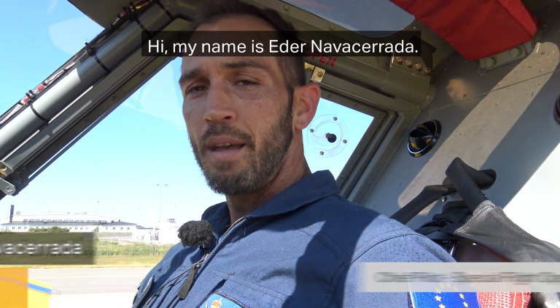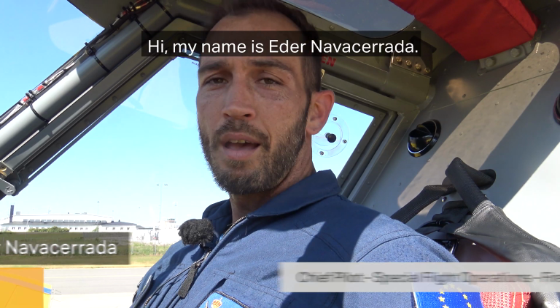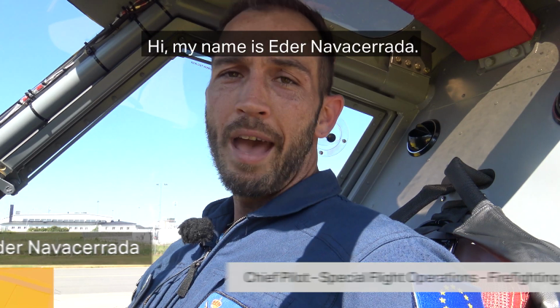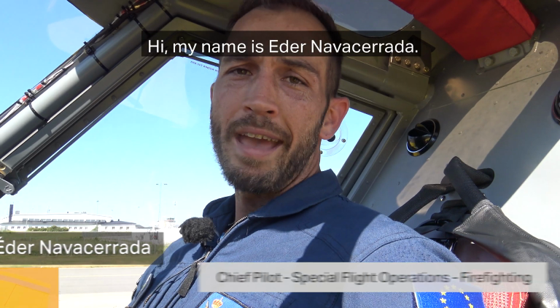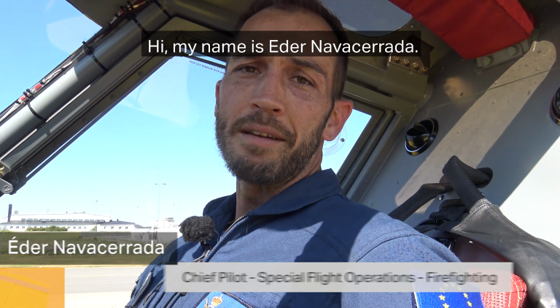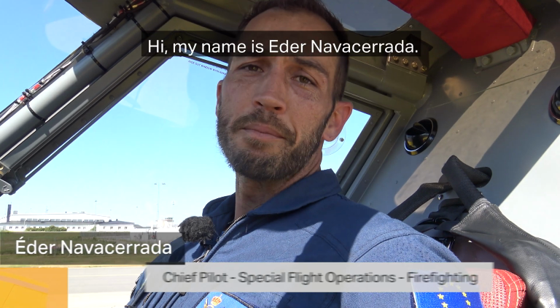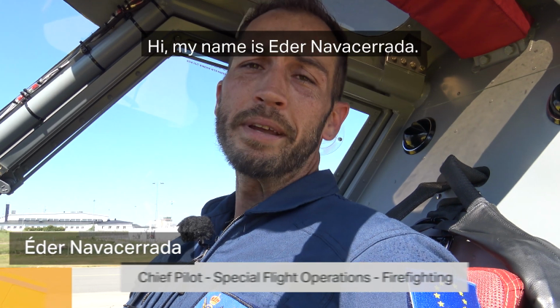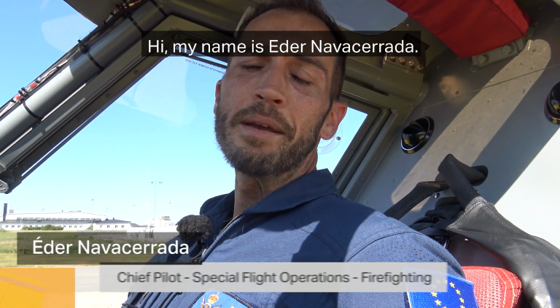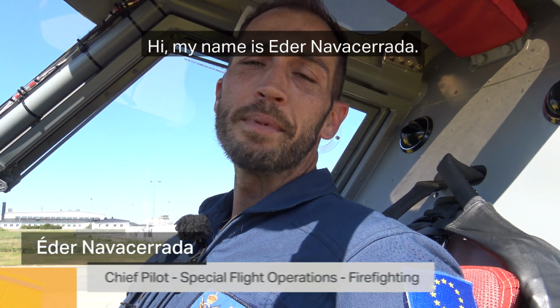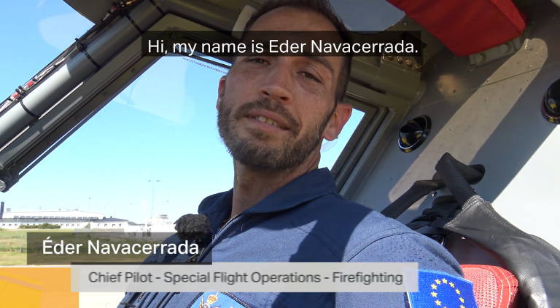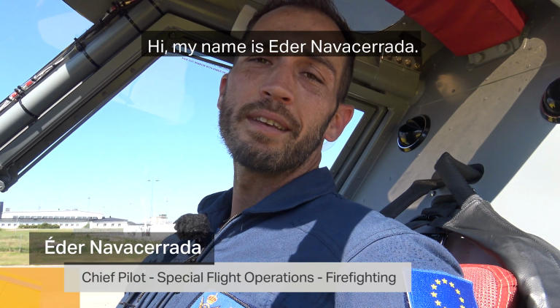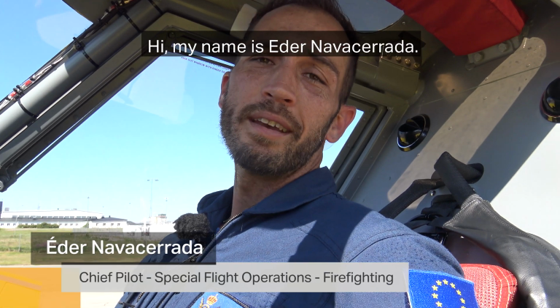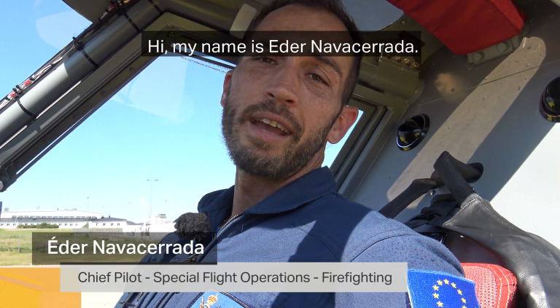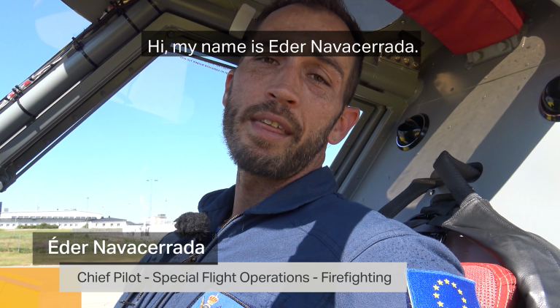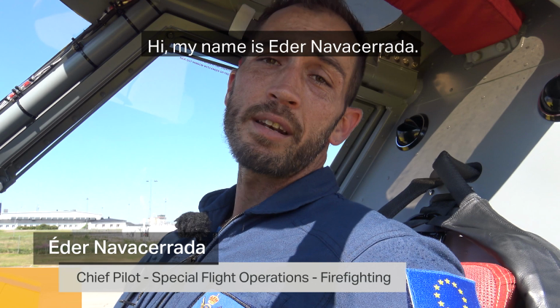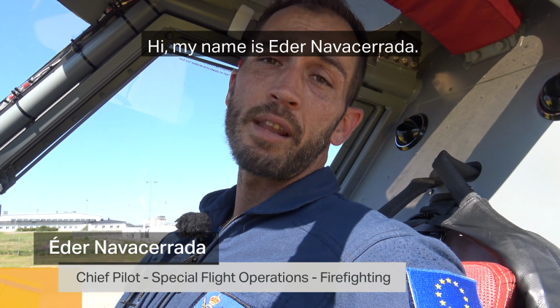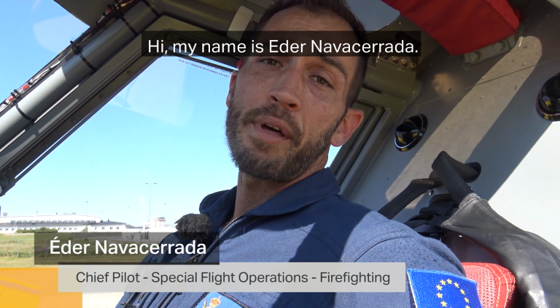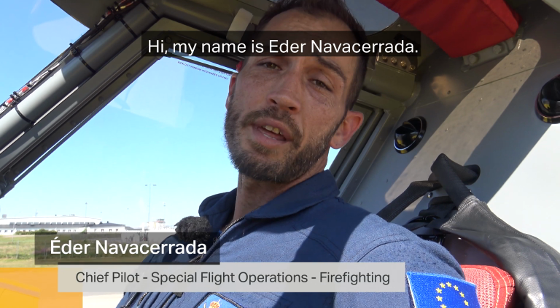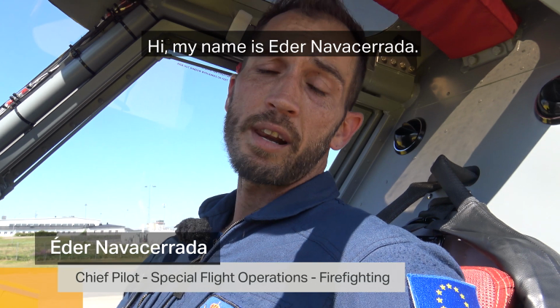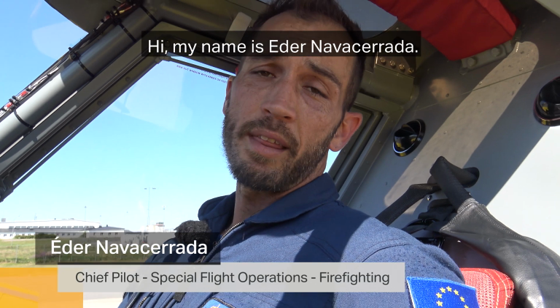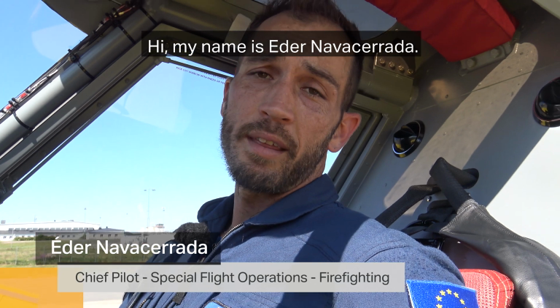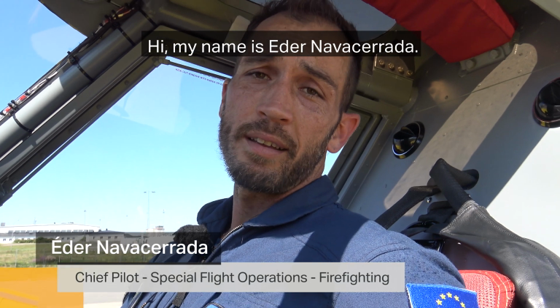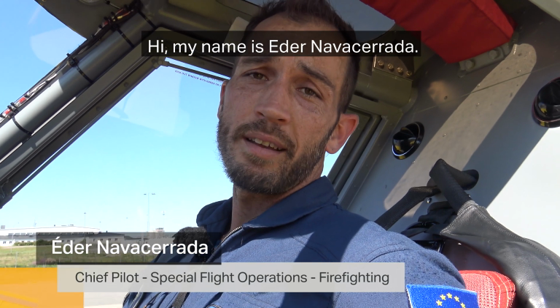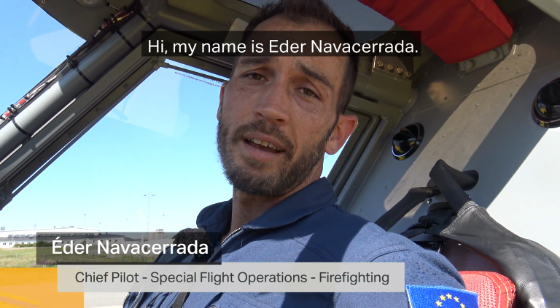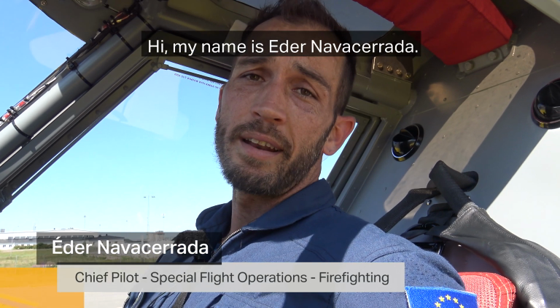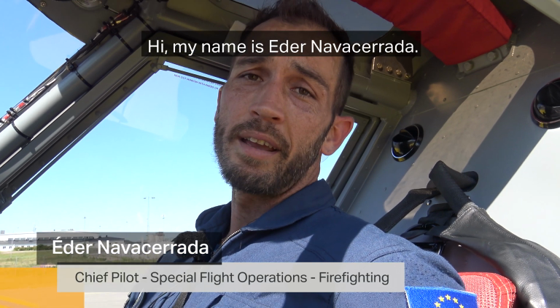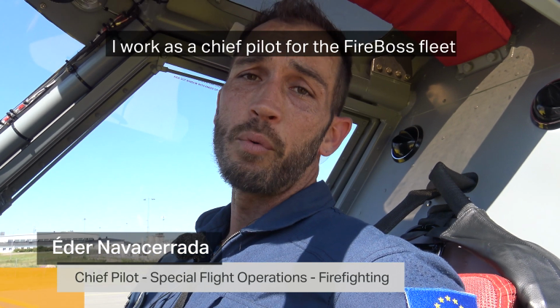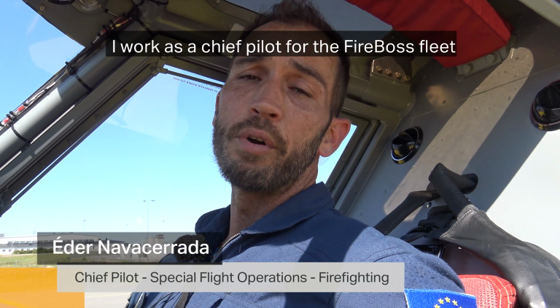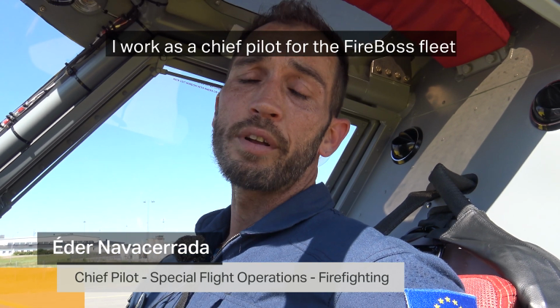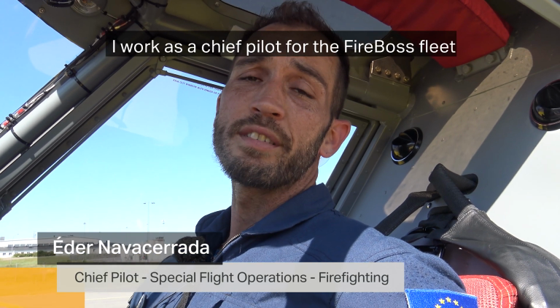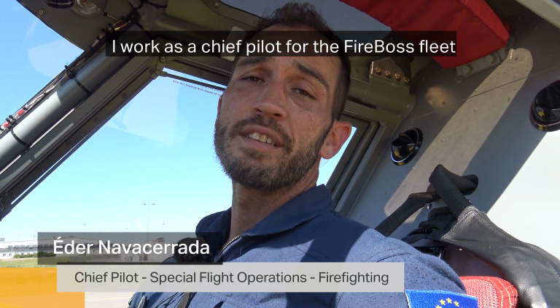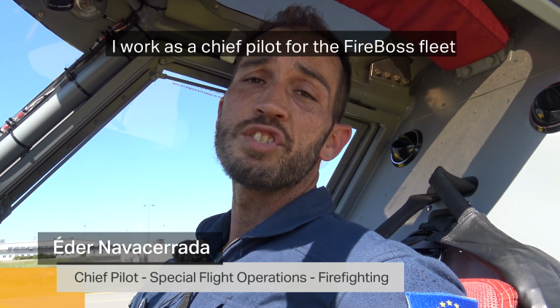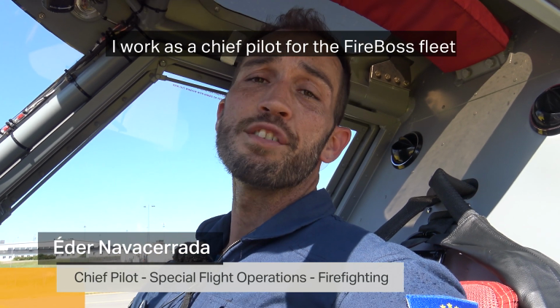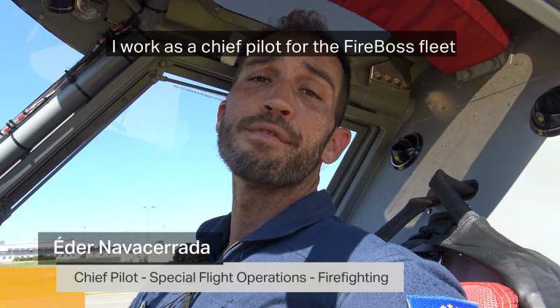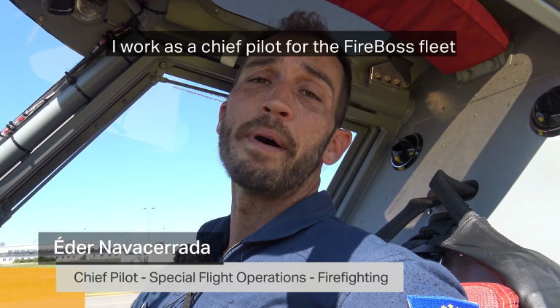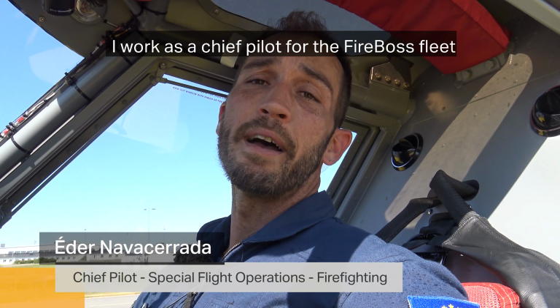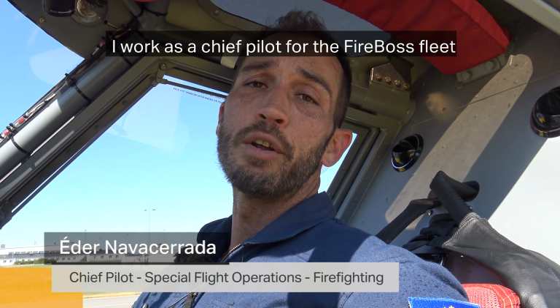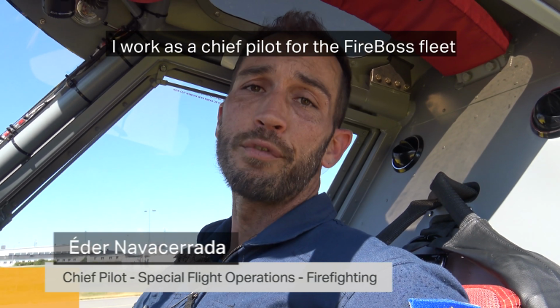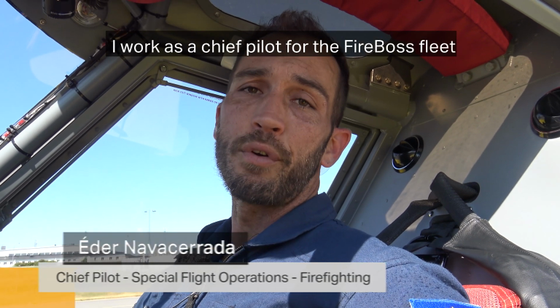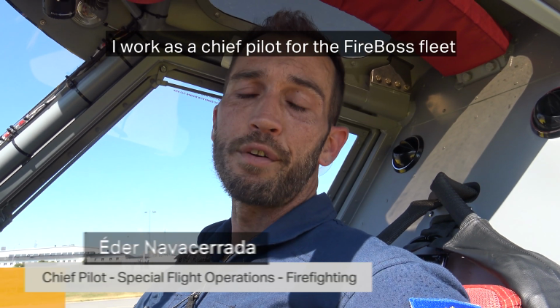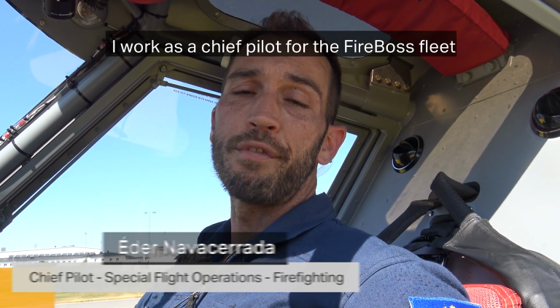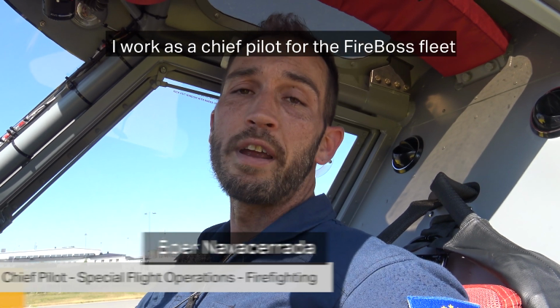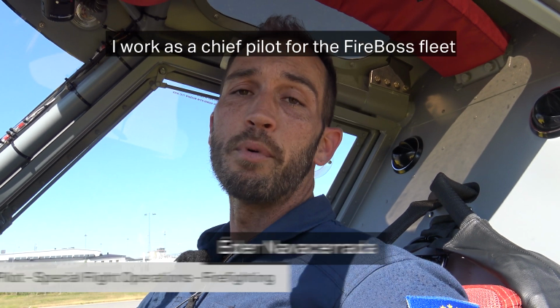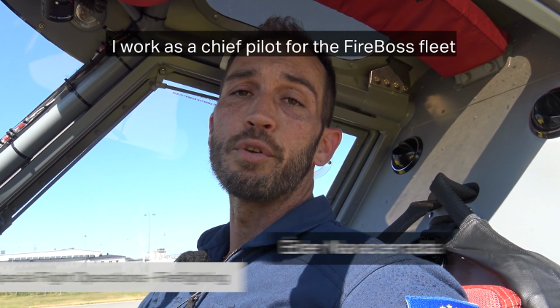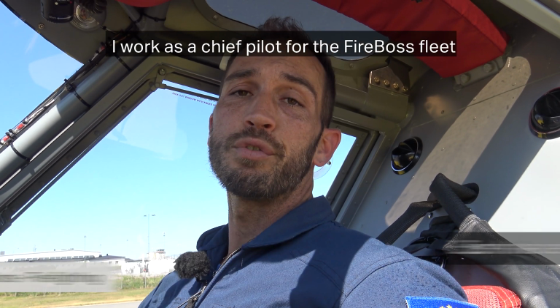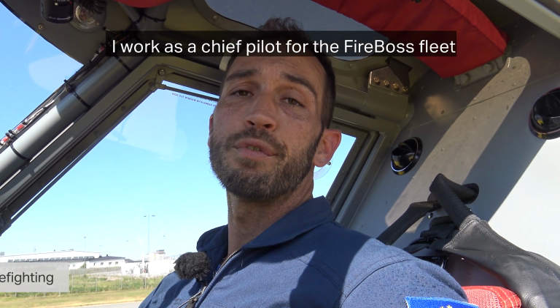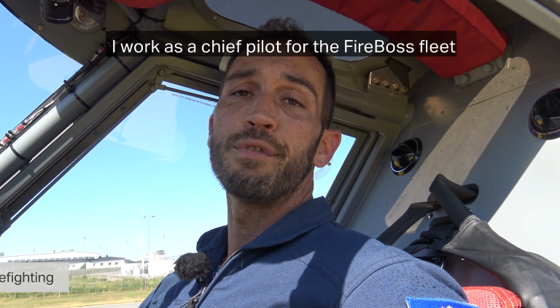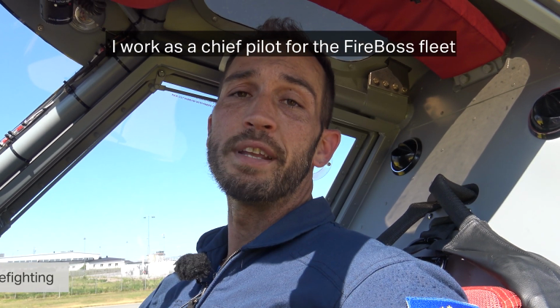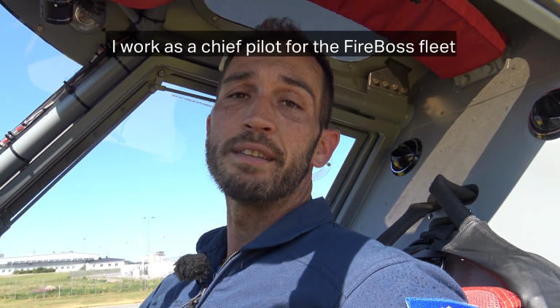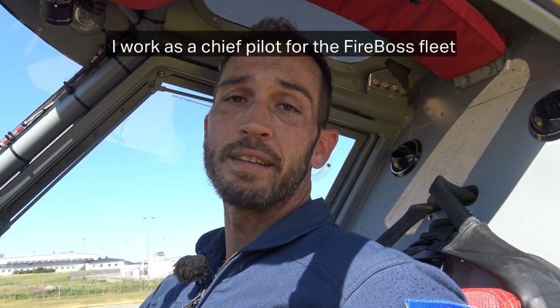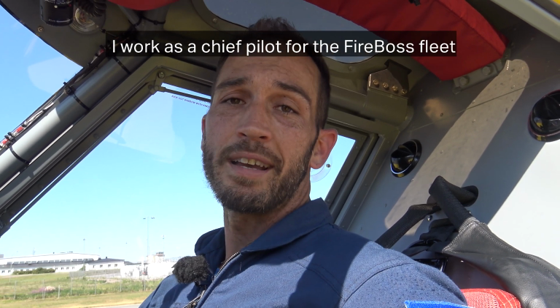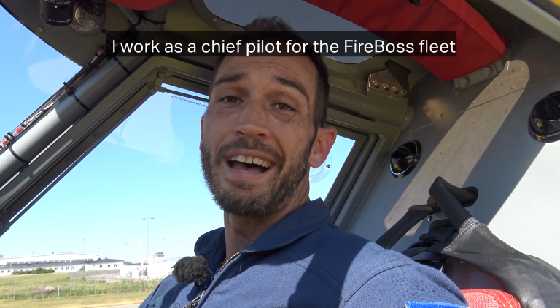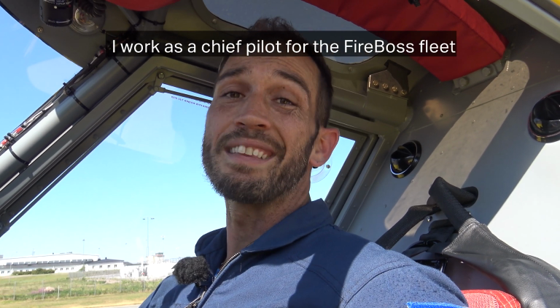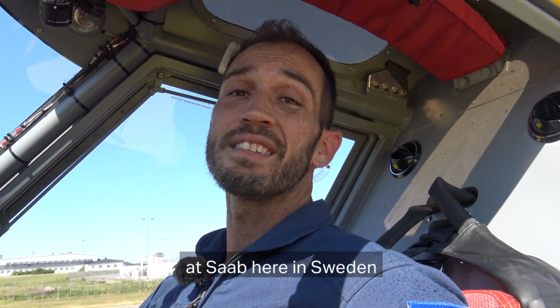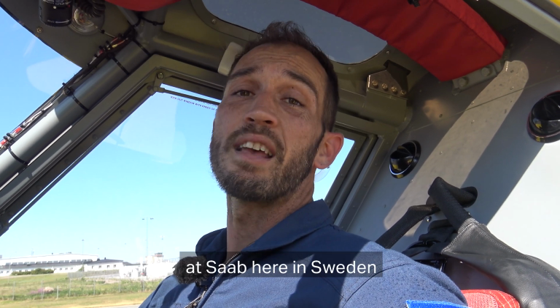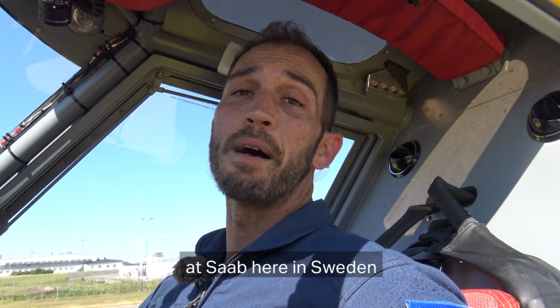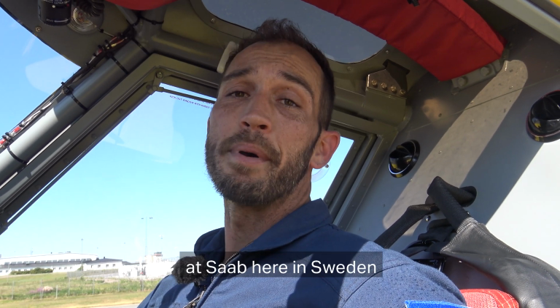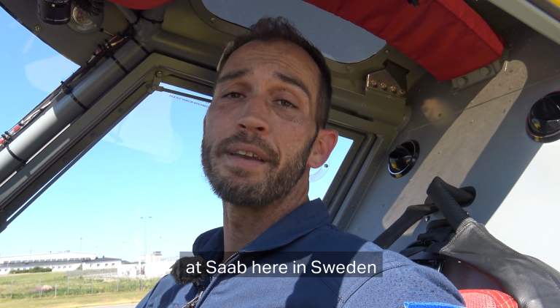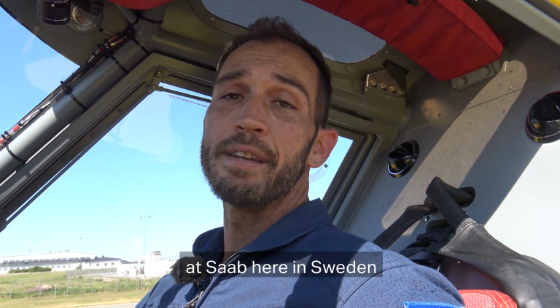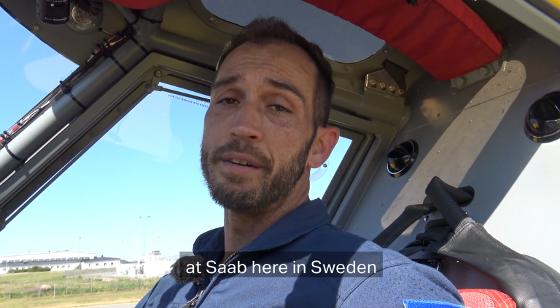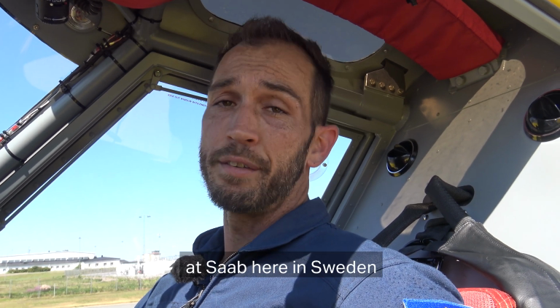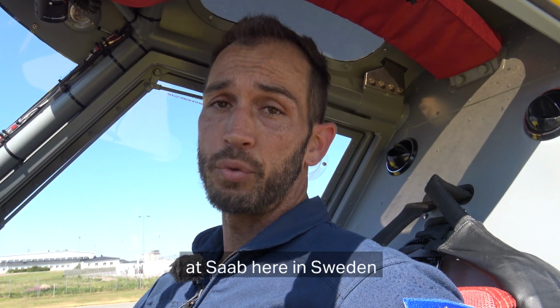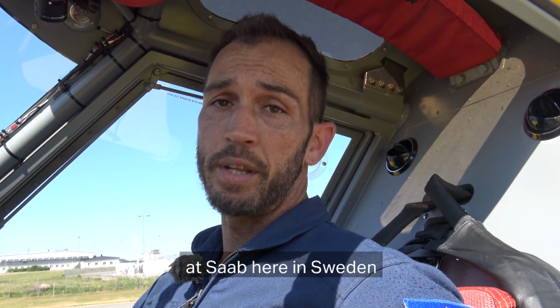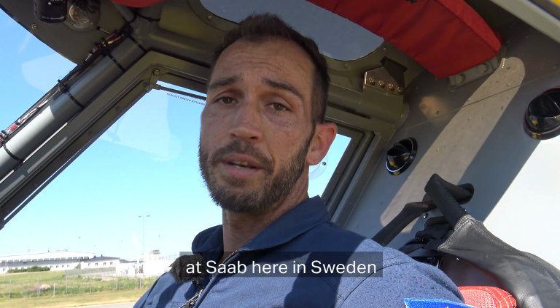Hey, my name is Eder Navacerrada and I work as a chief pilot for the Fireboss fleet at SAP here in Sweden.